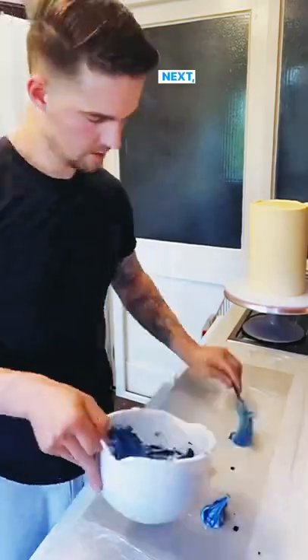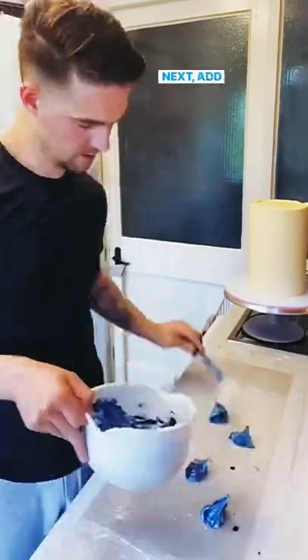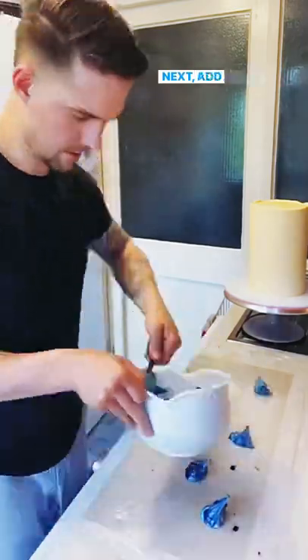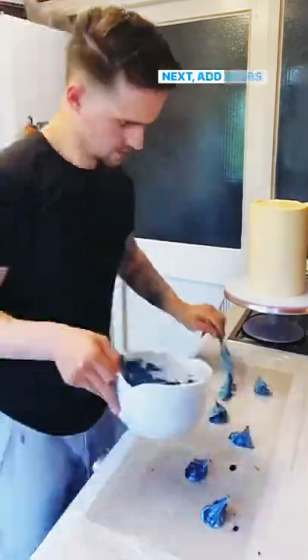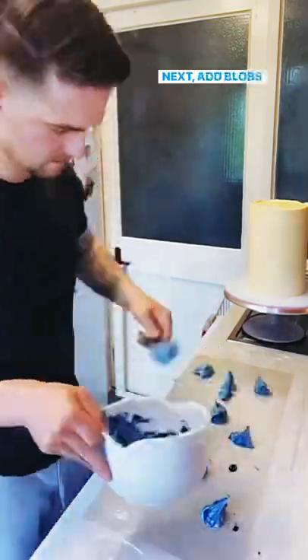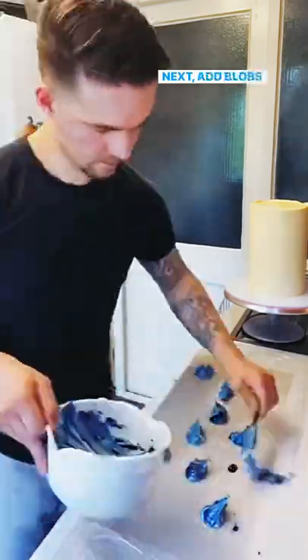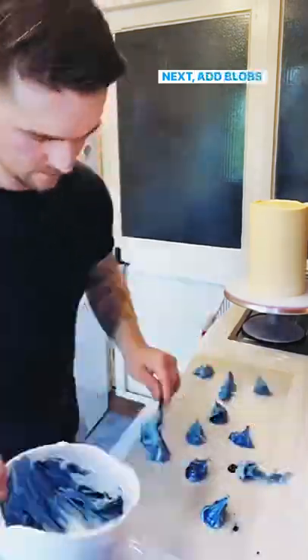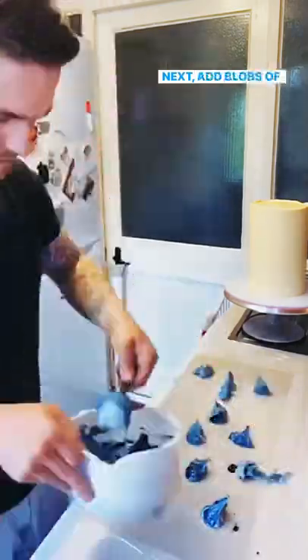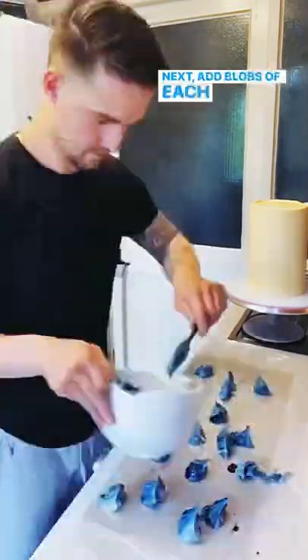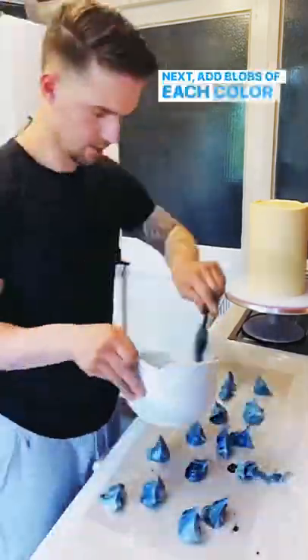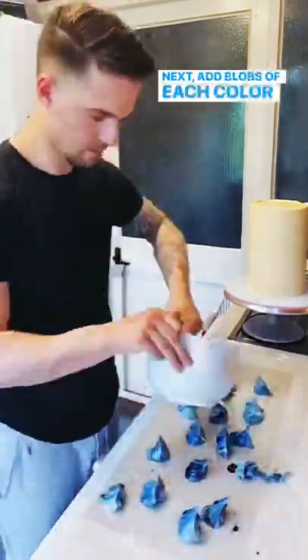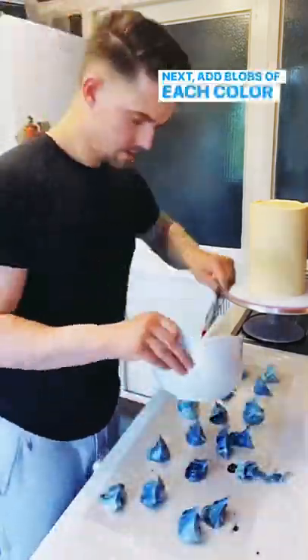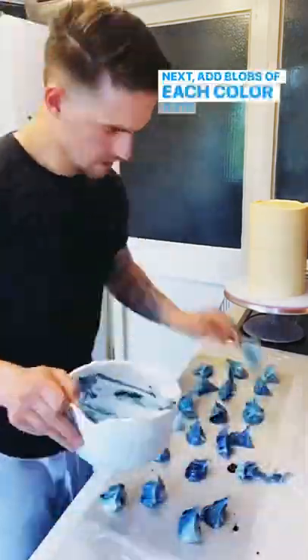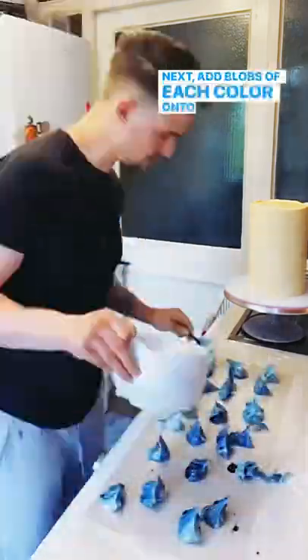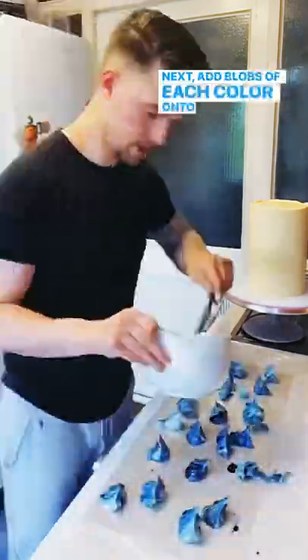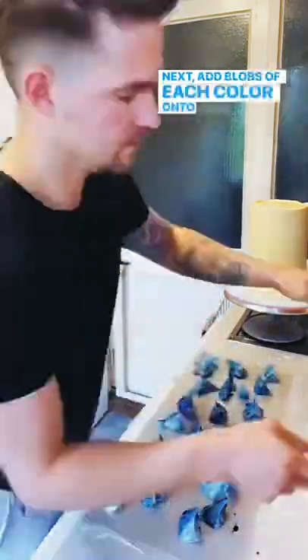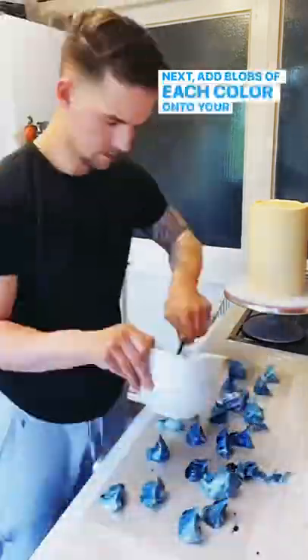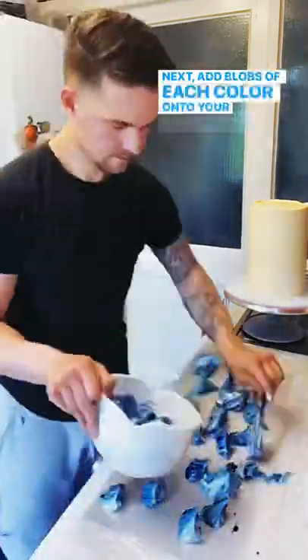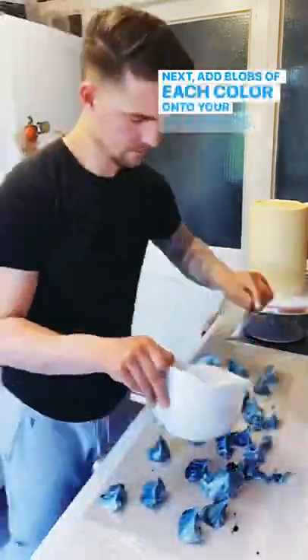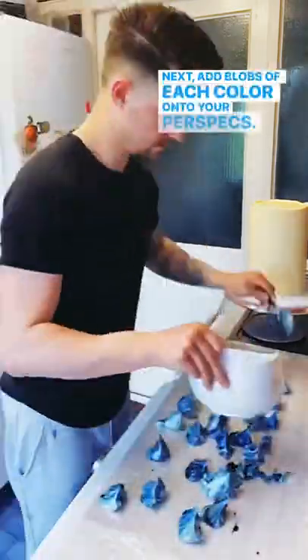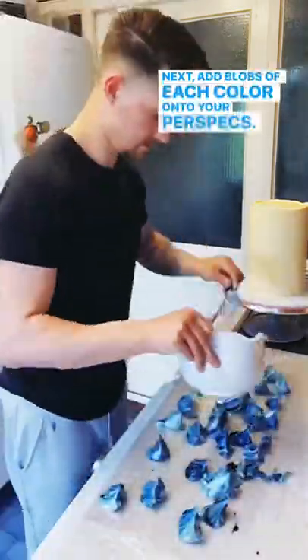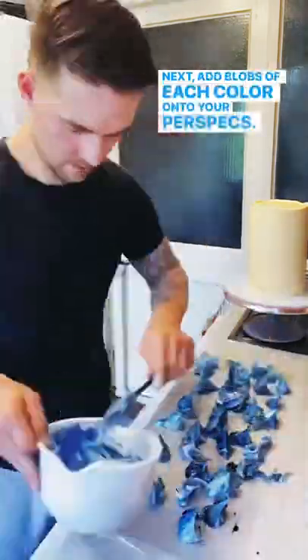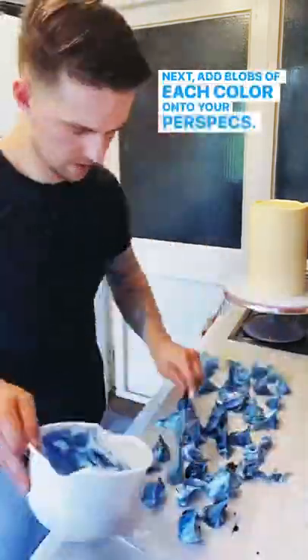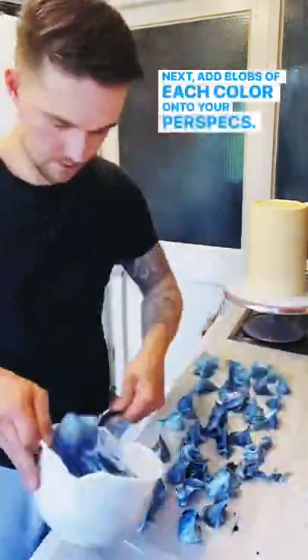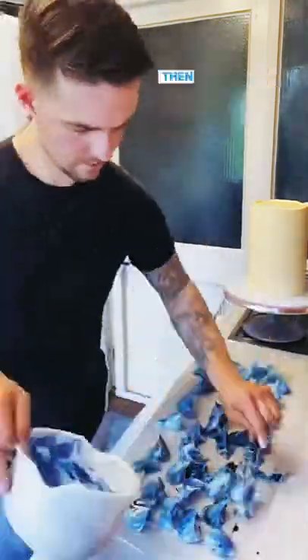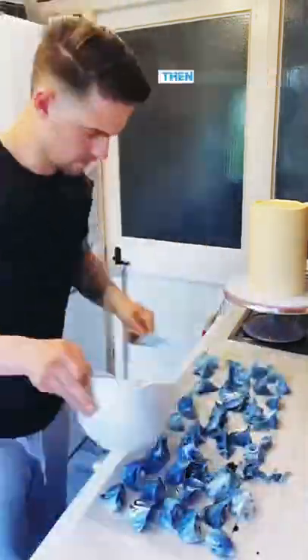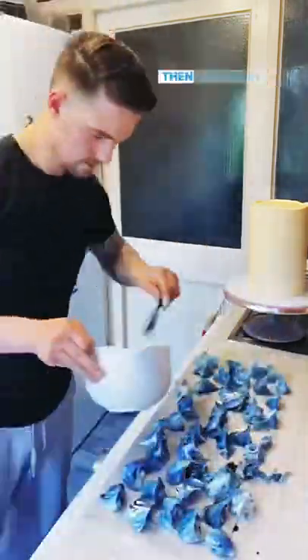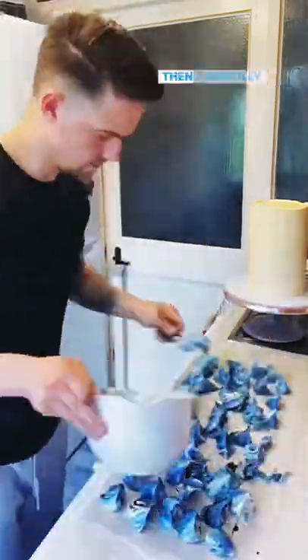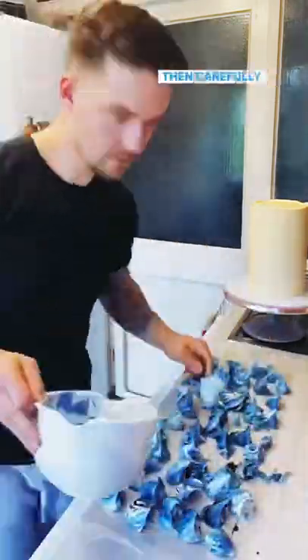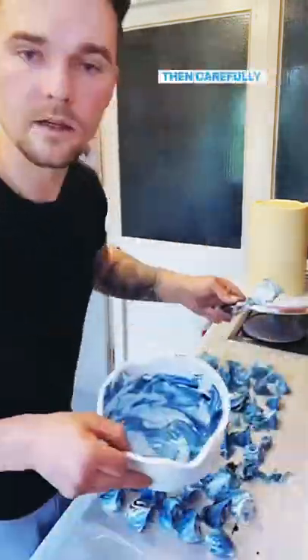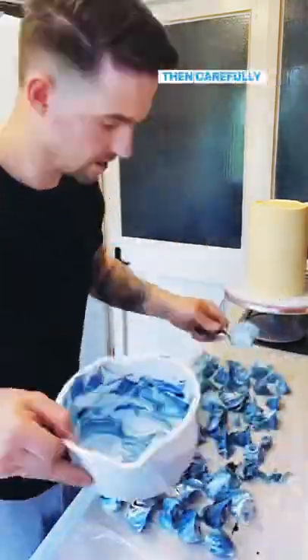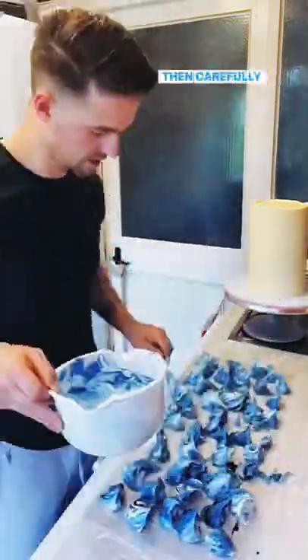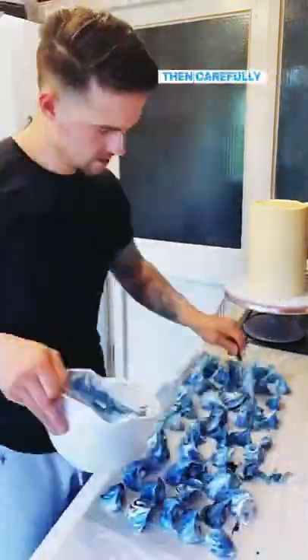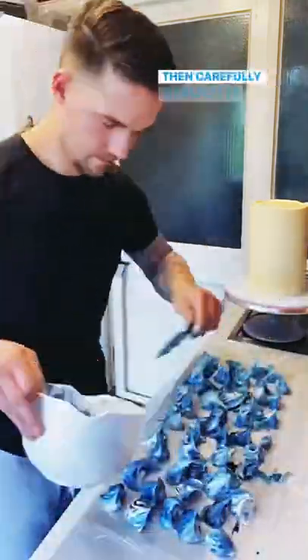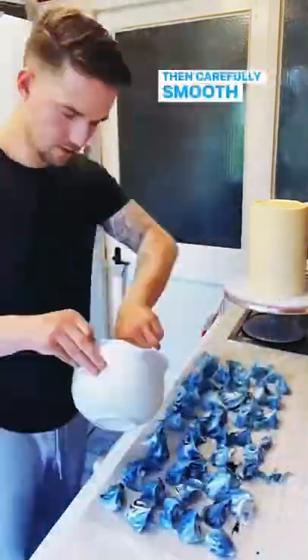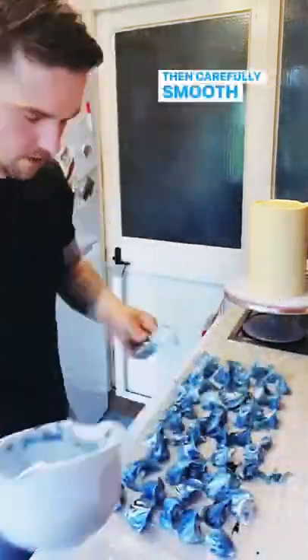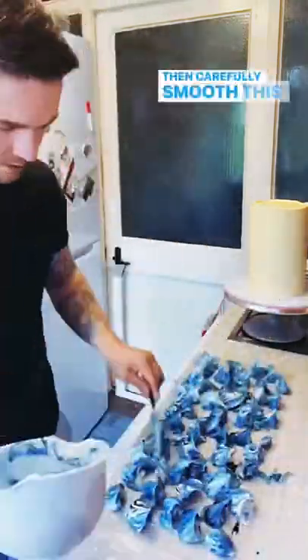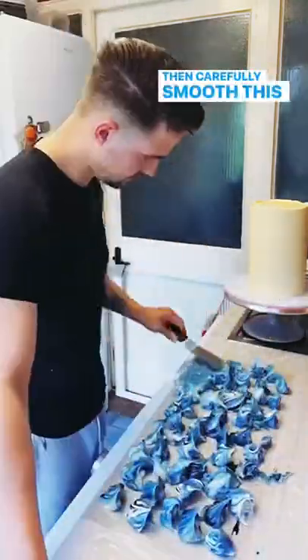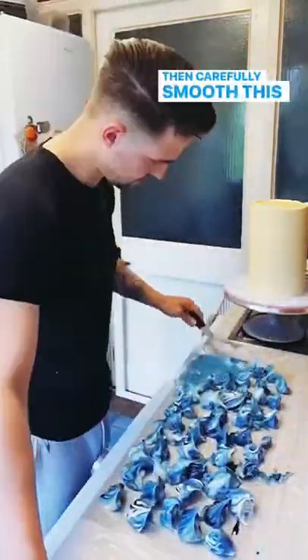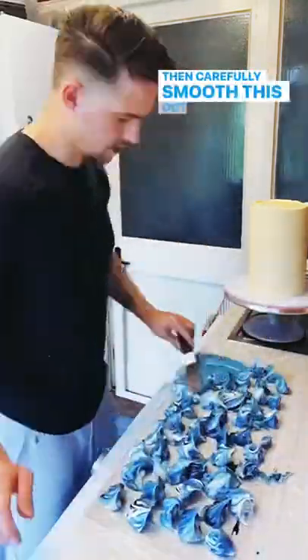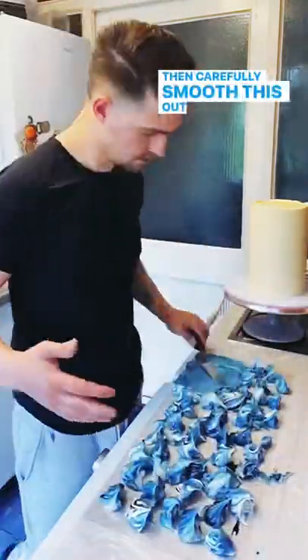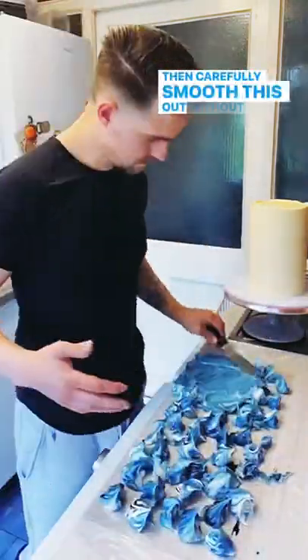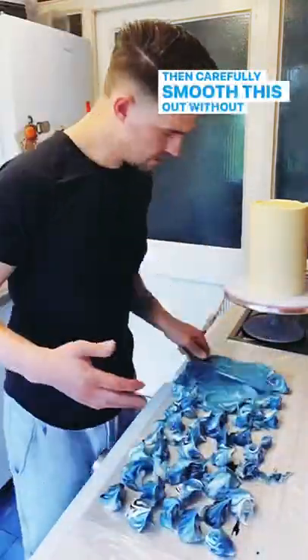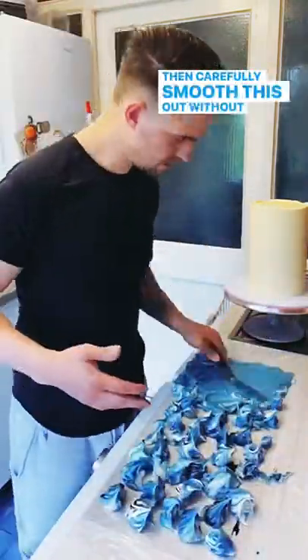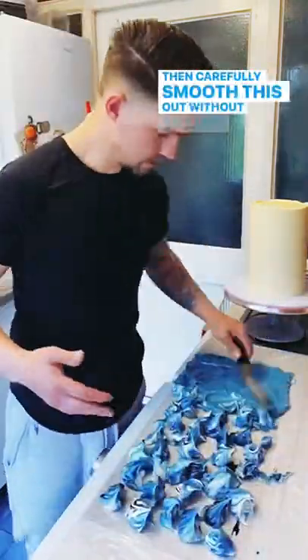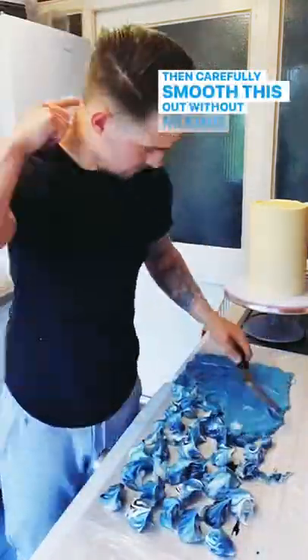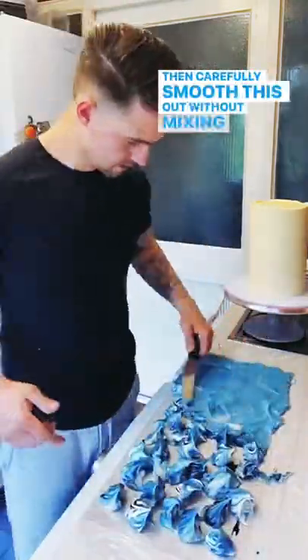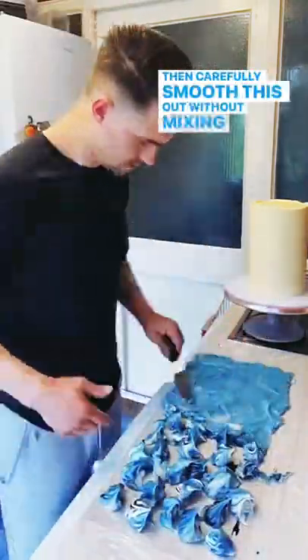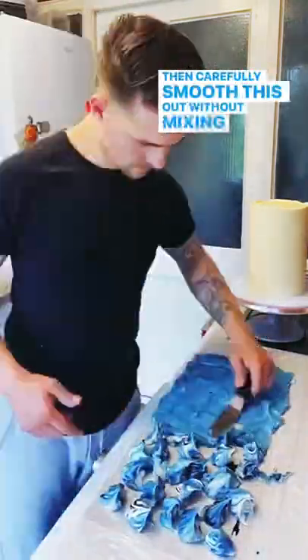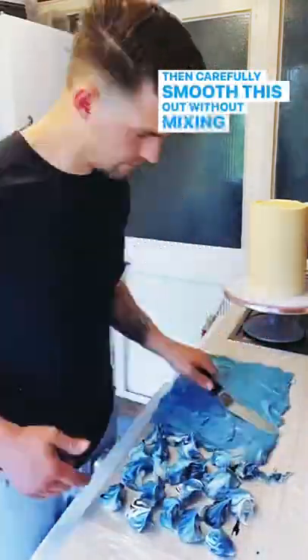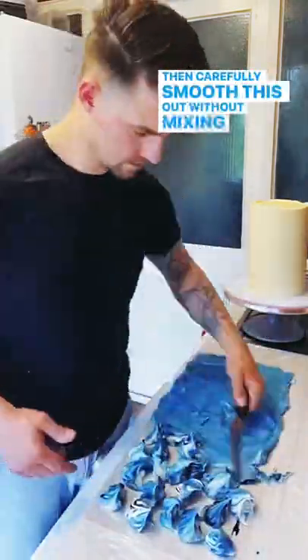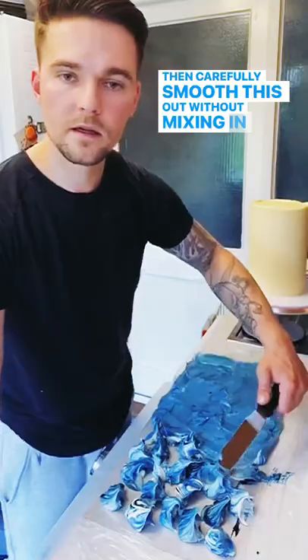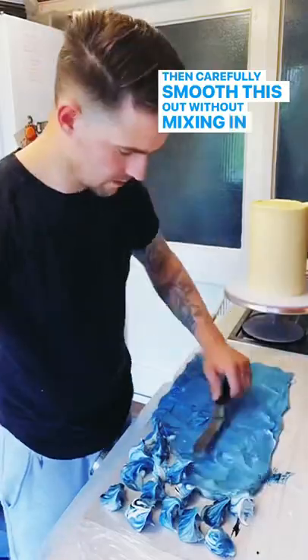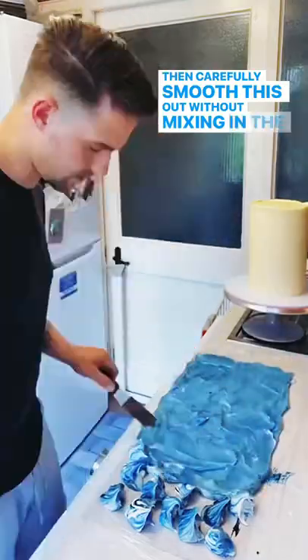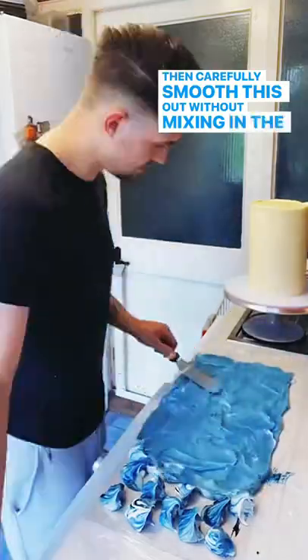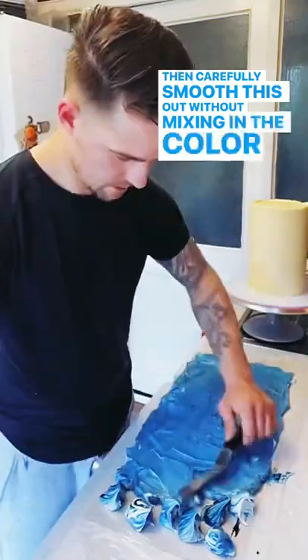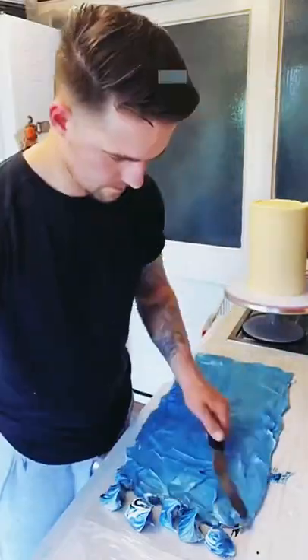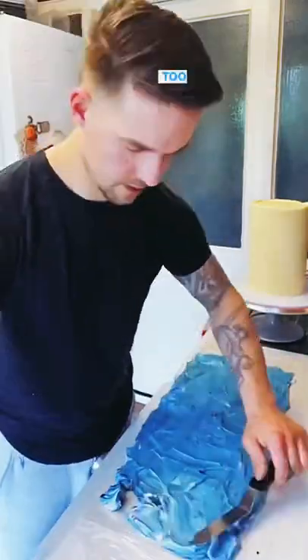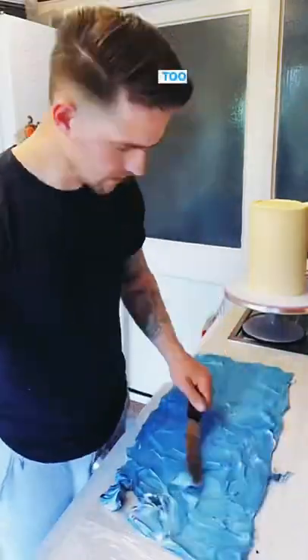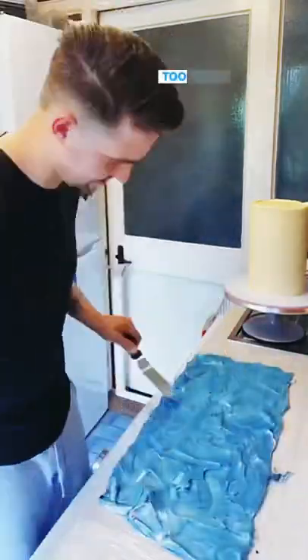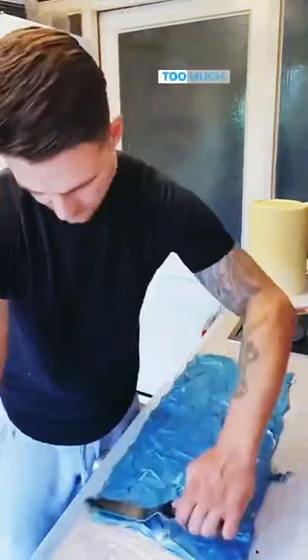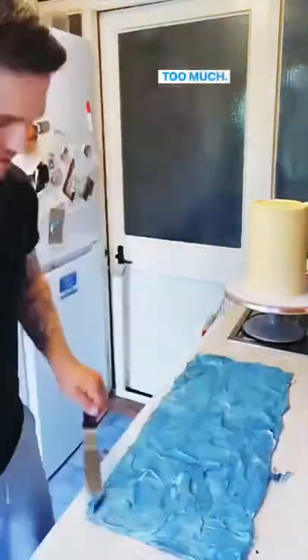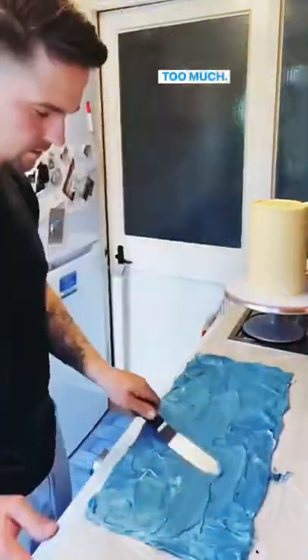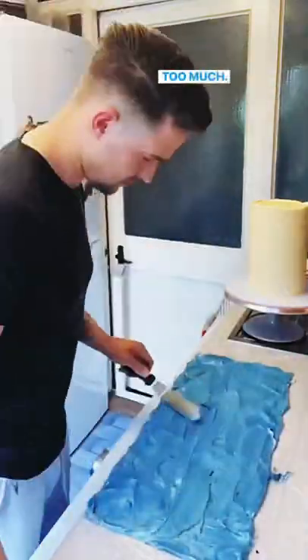Next, add blobs of each colour onto your perspex. Then carefully smooth this out without mixing in the colour too much.